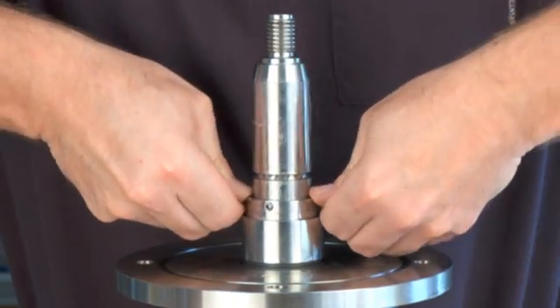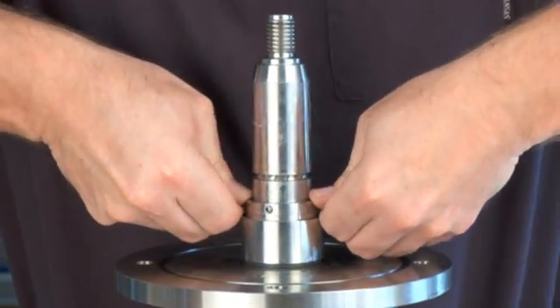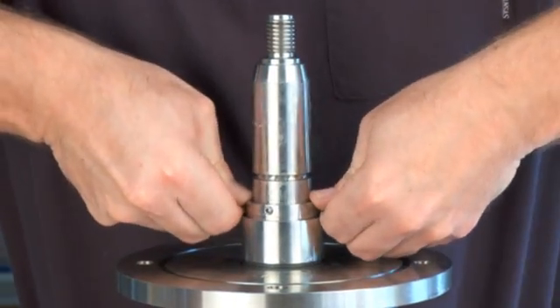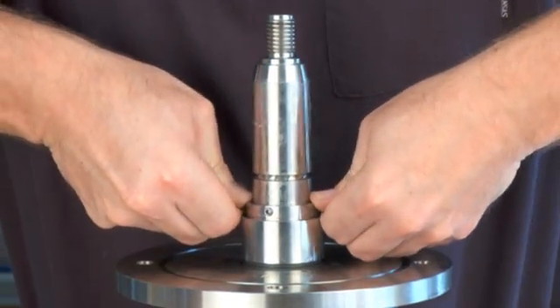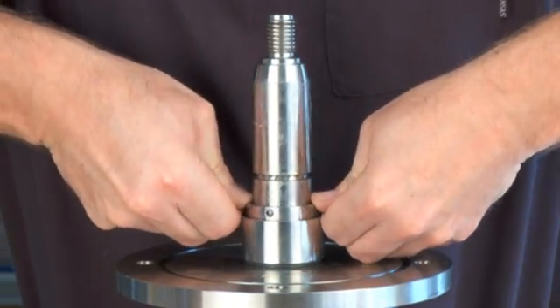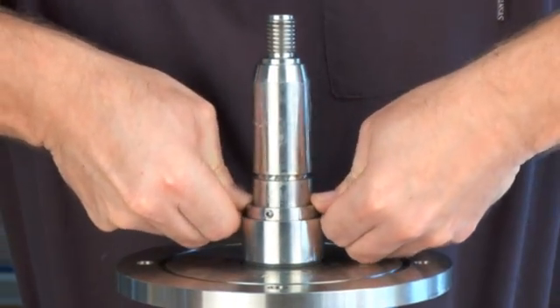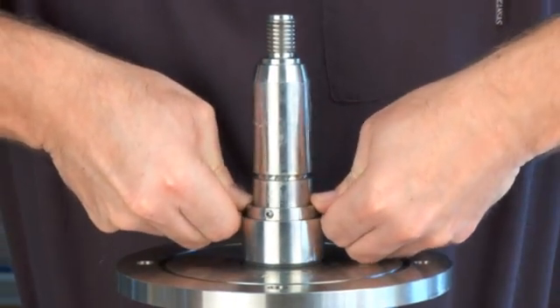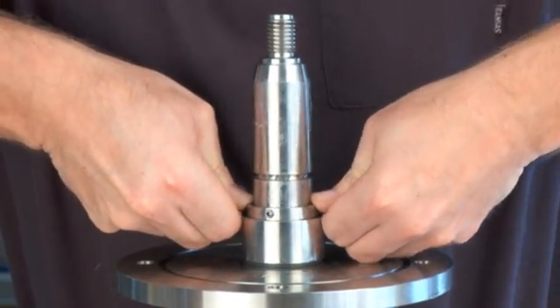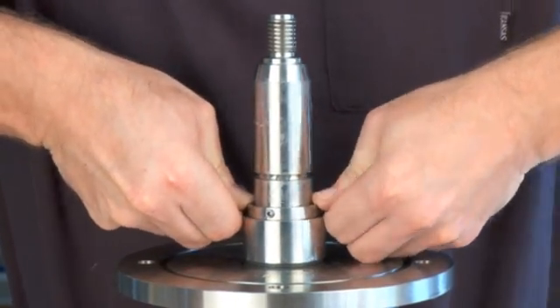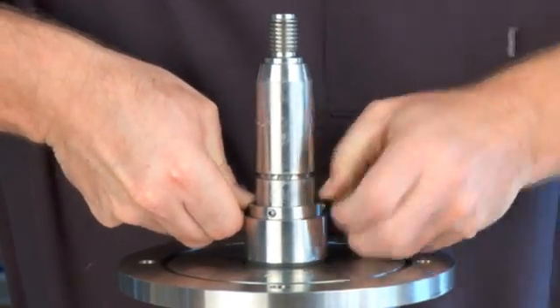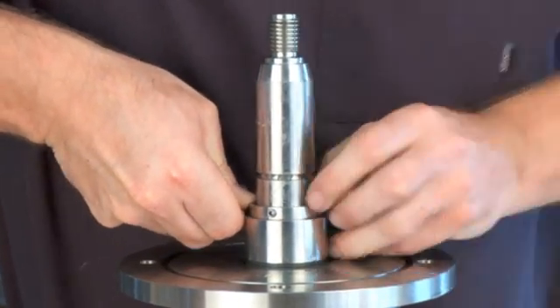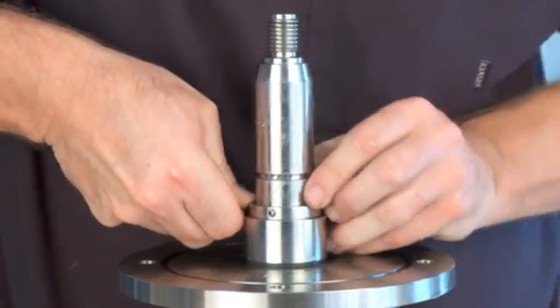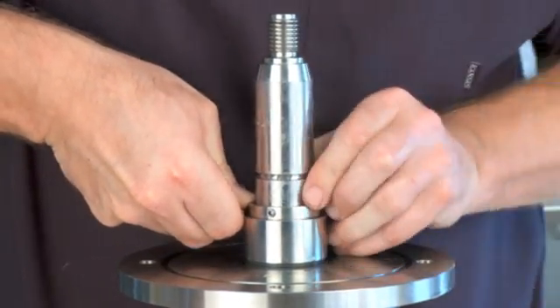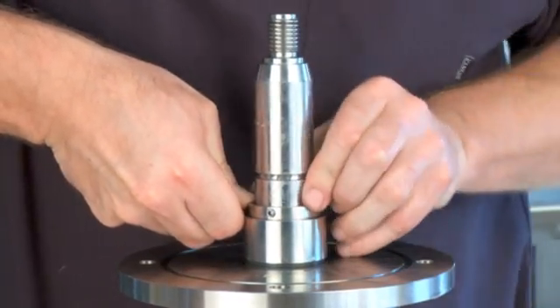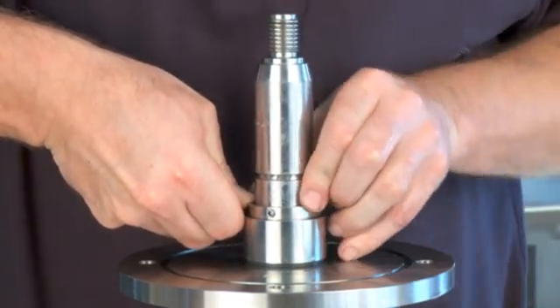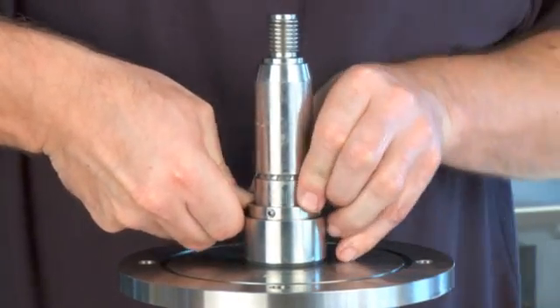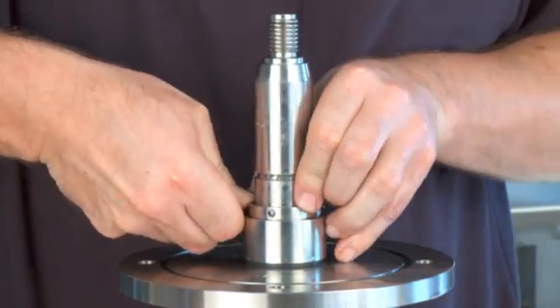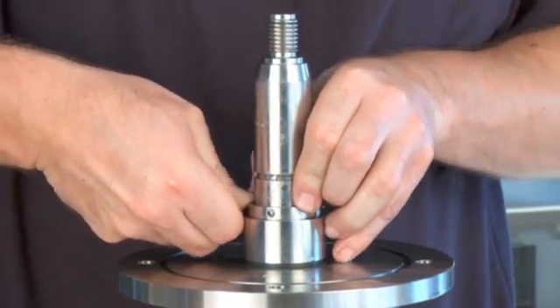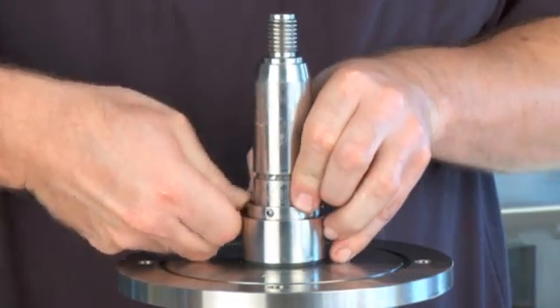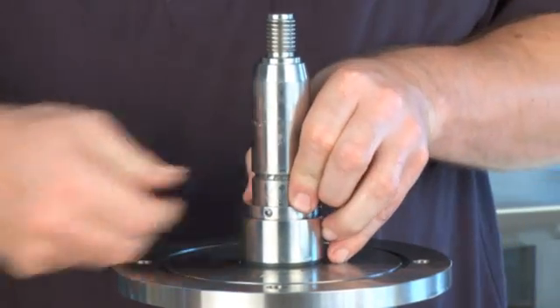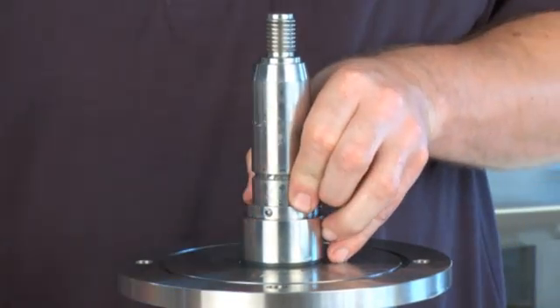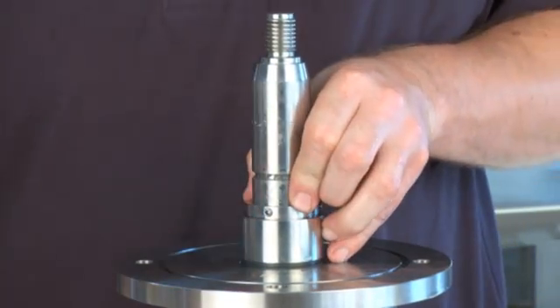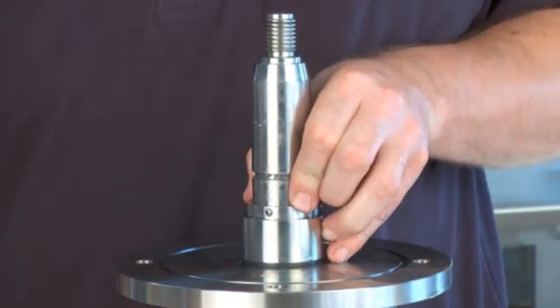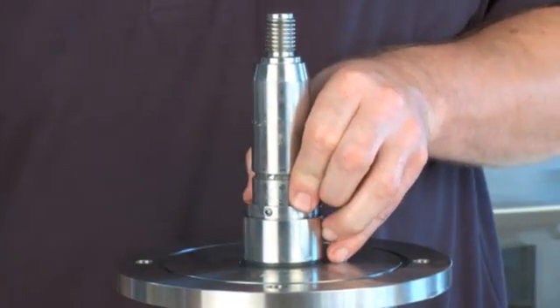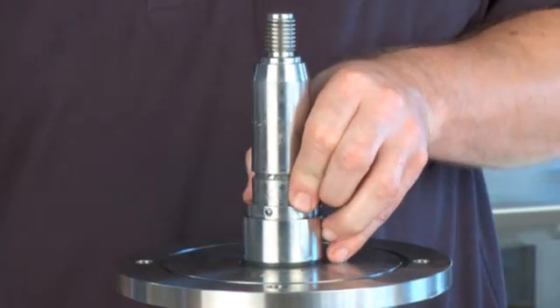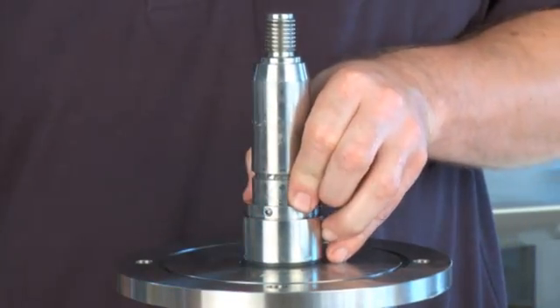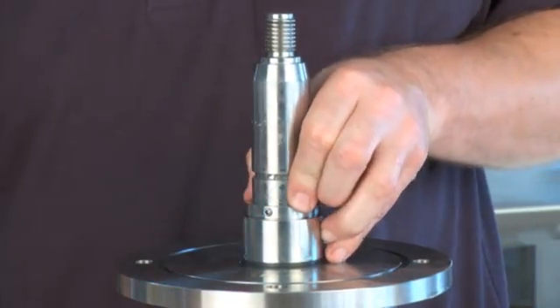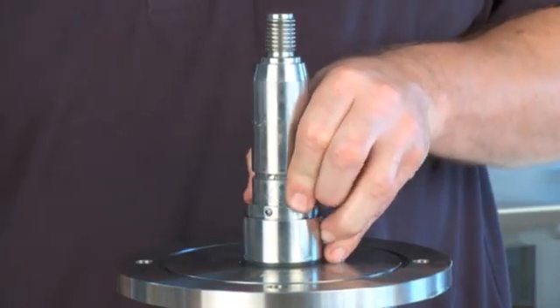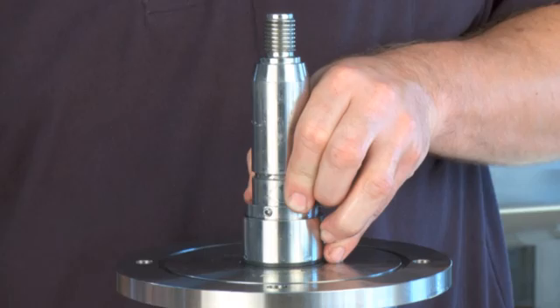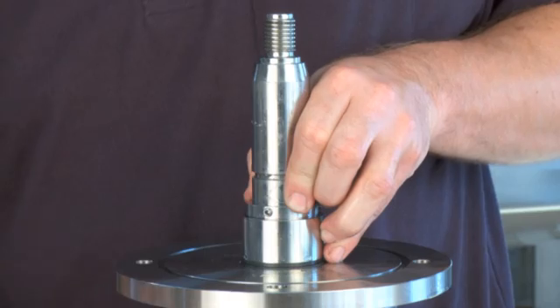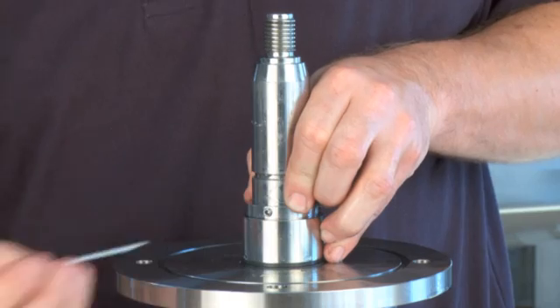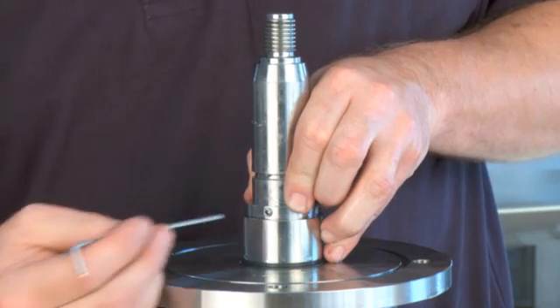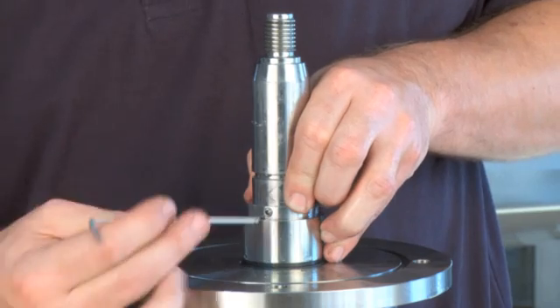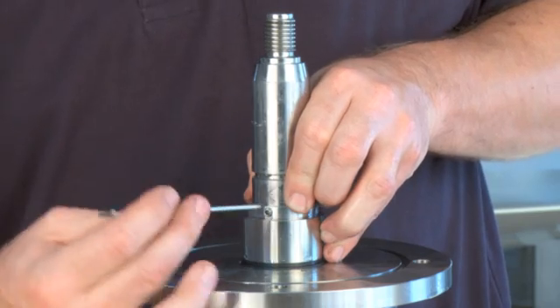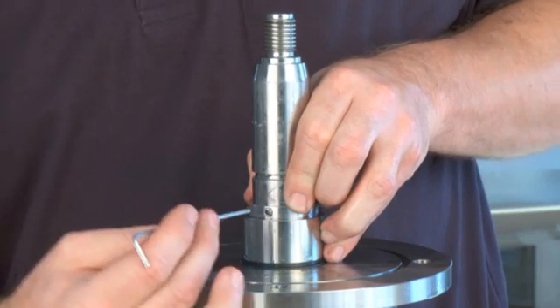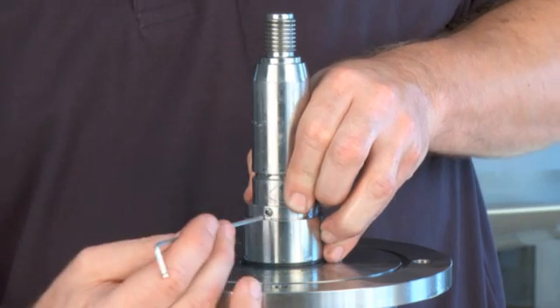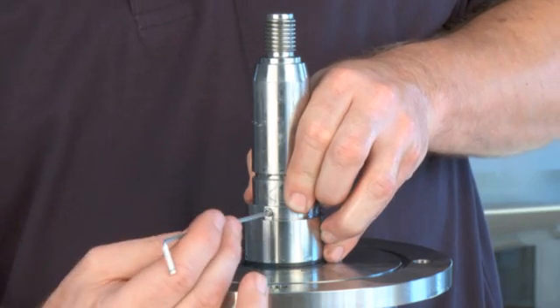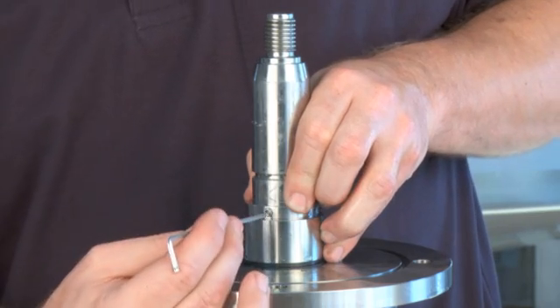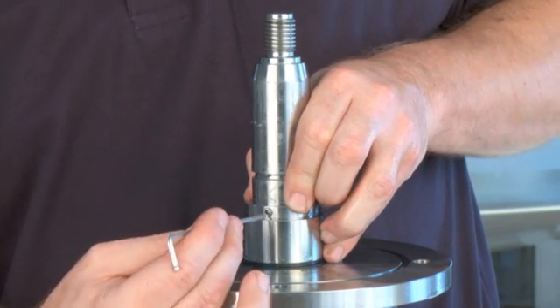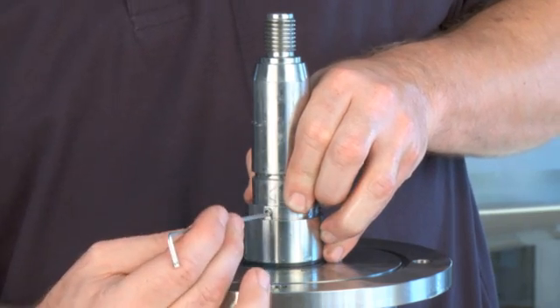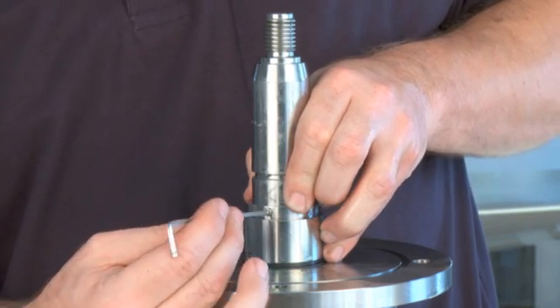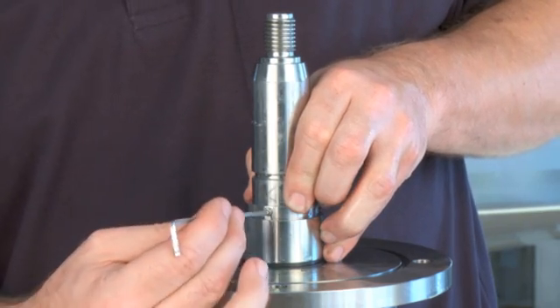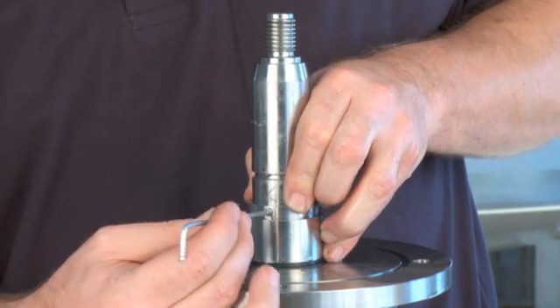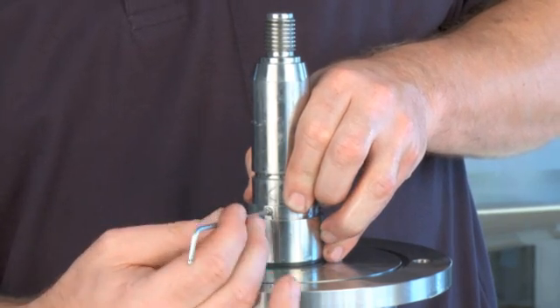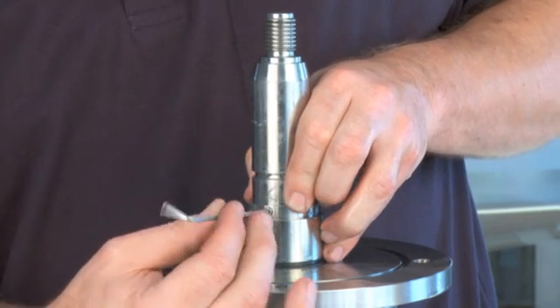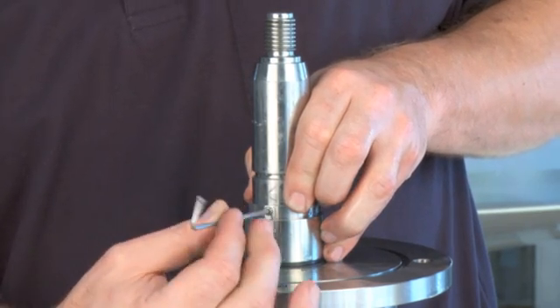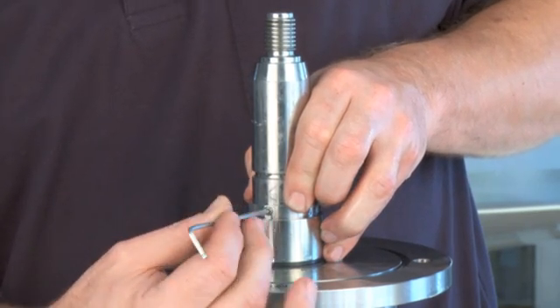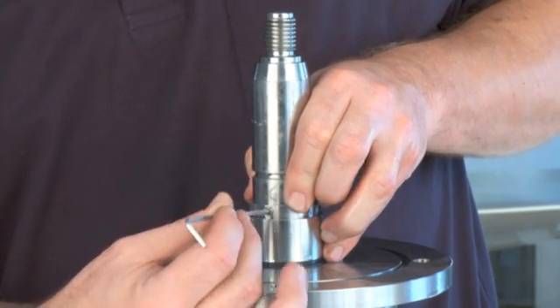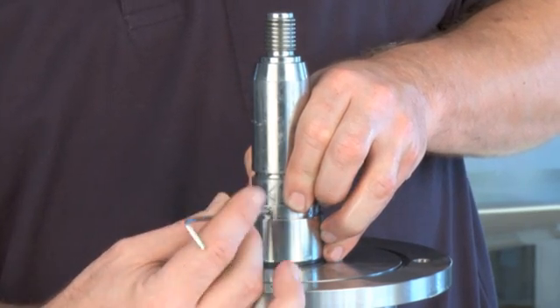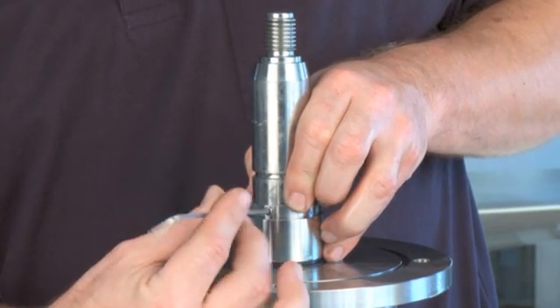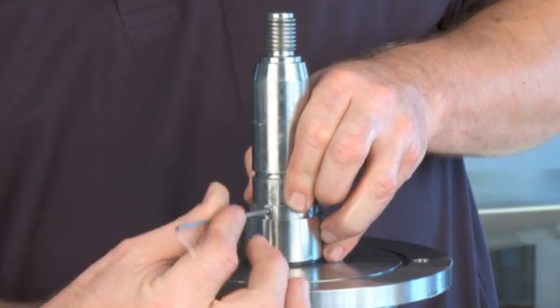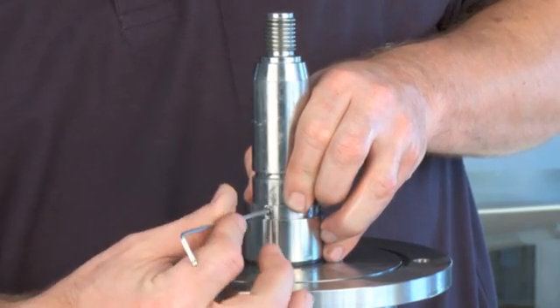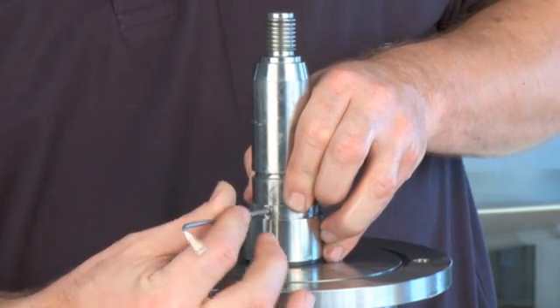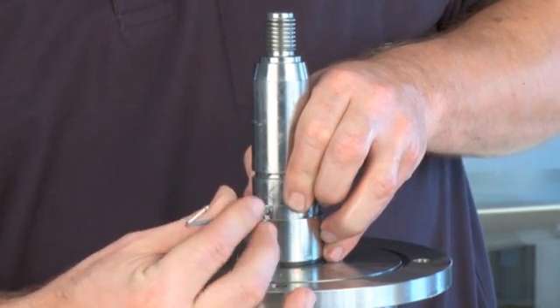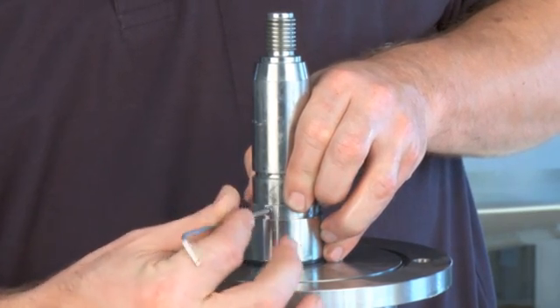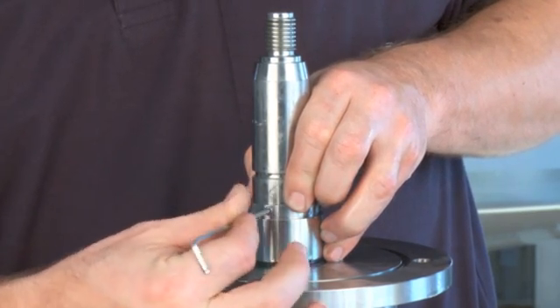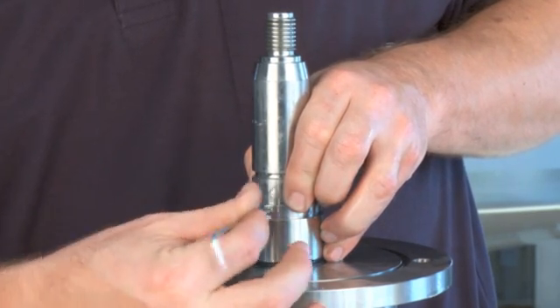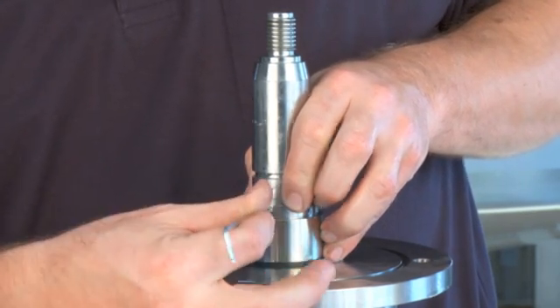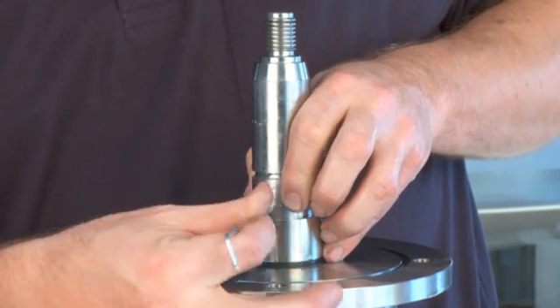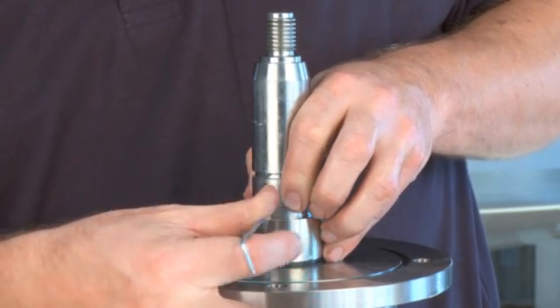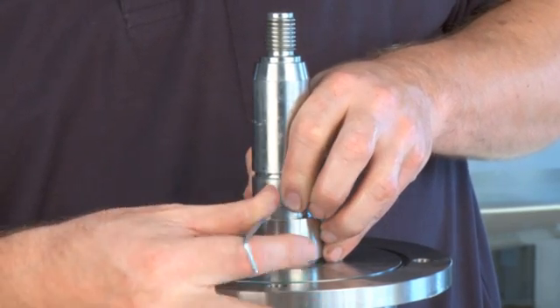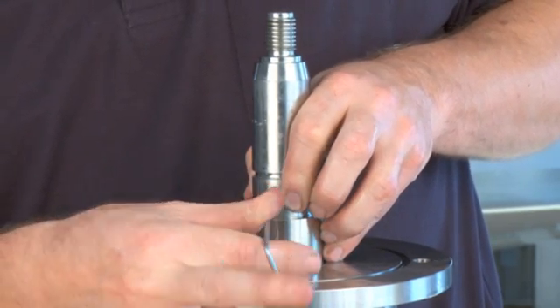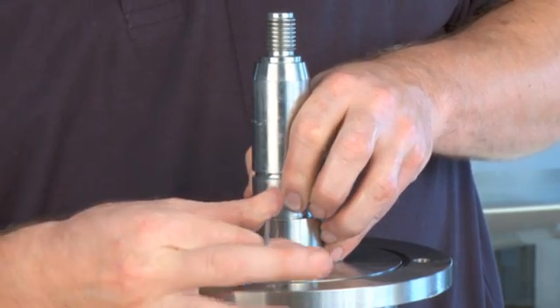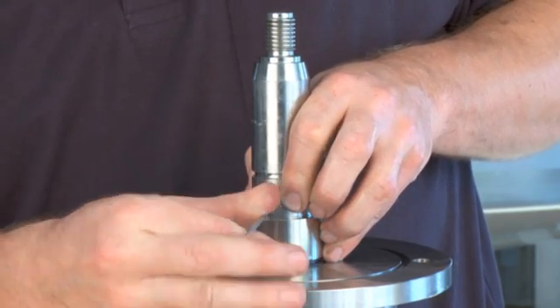Press the inner part down and tighten the pointed screws. Press the inner part into place.